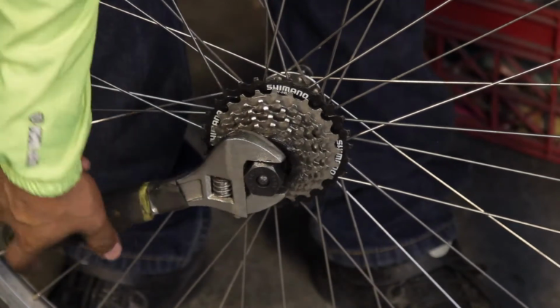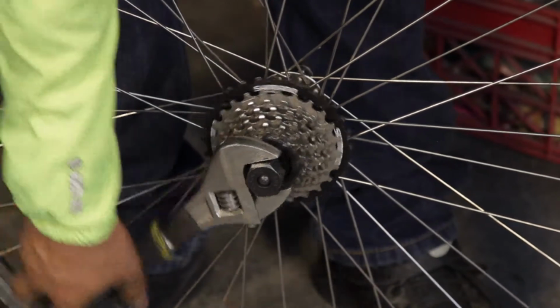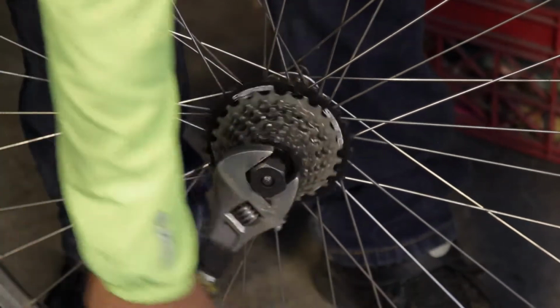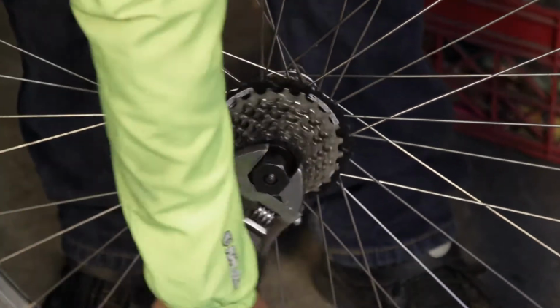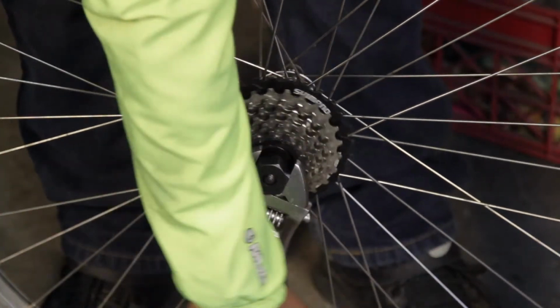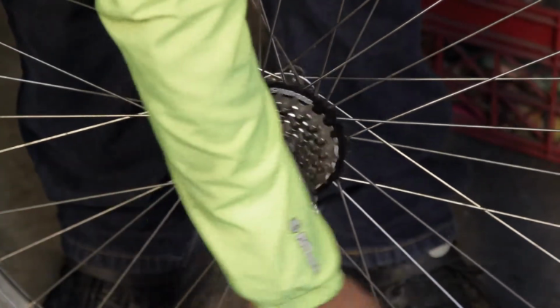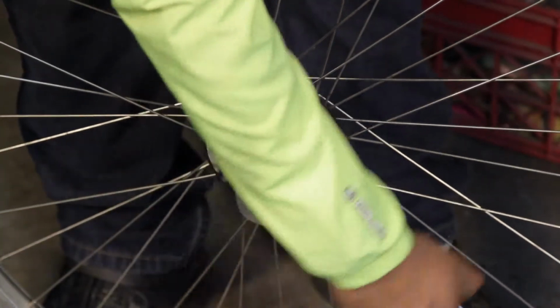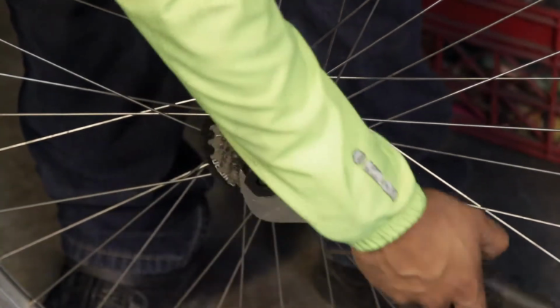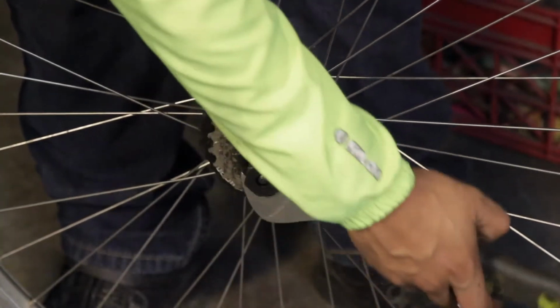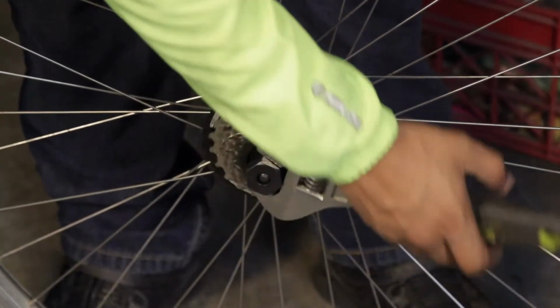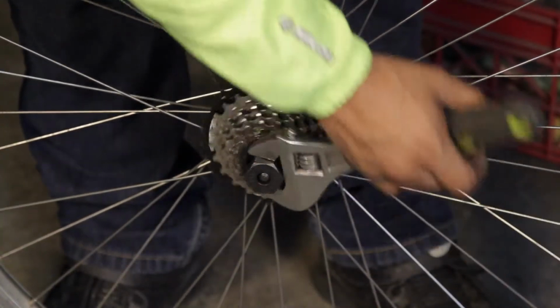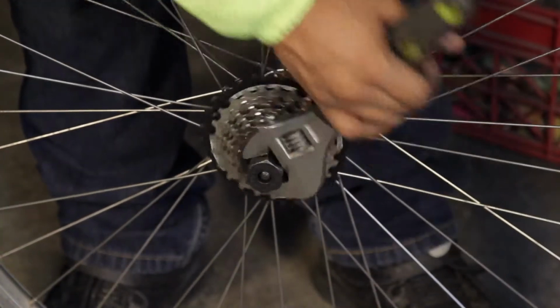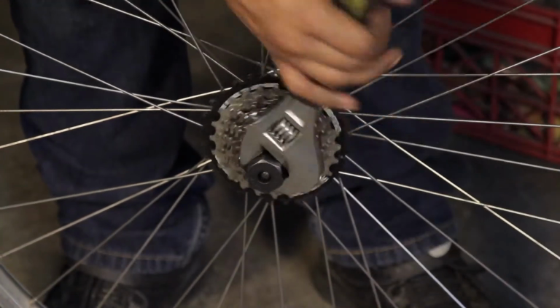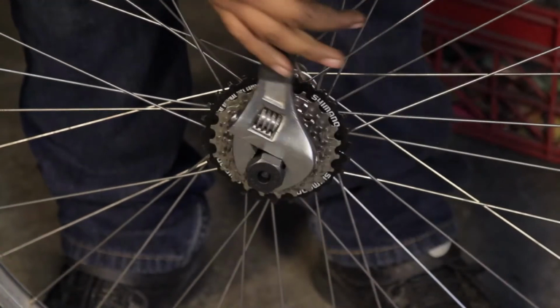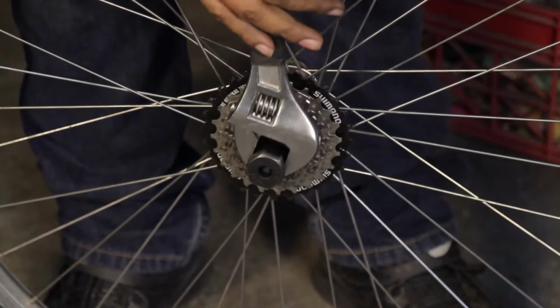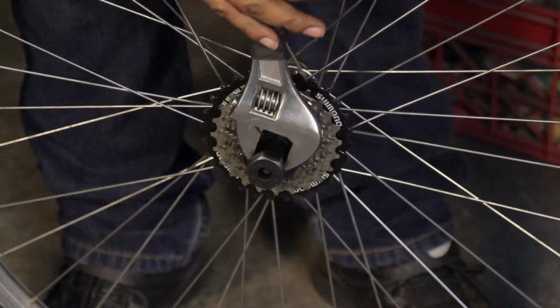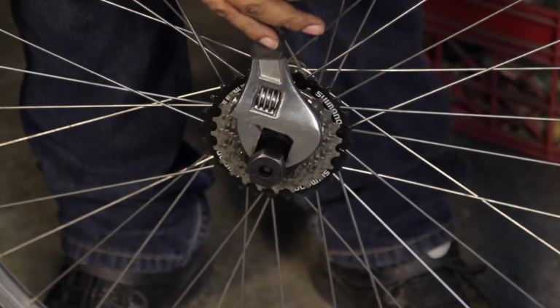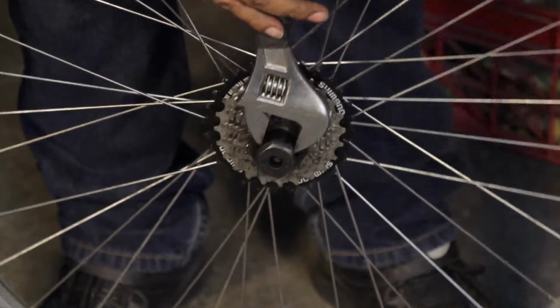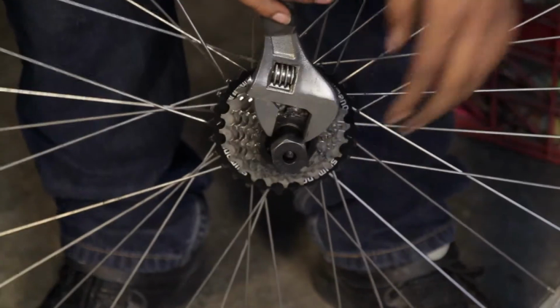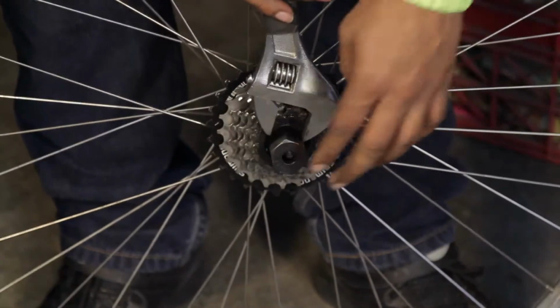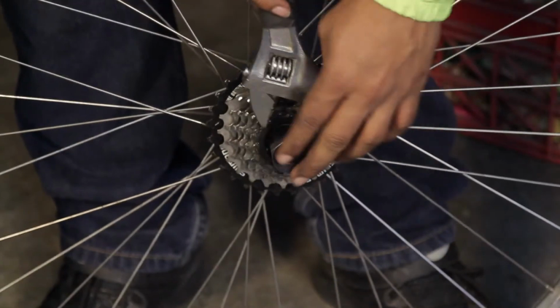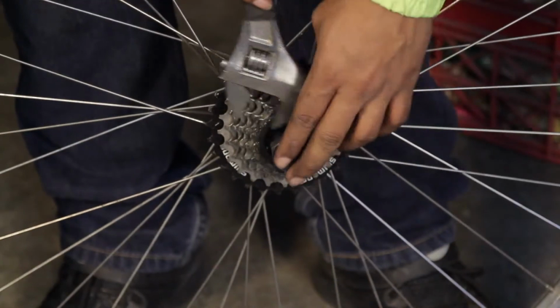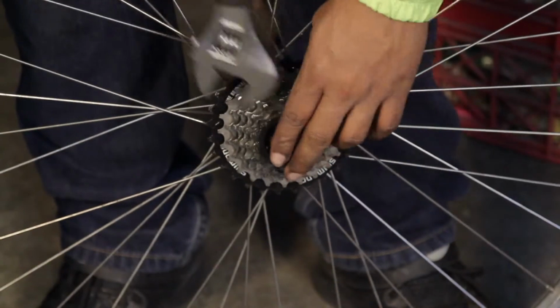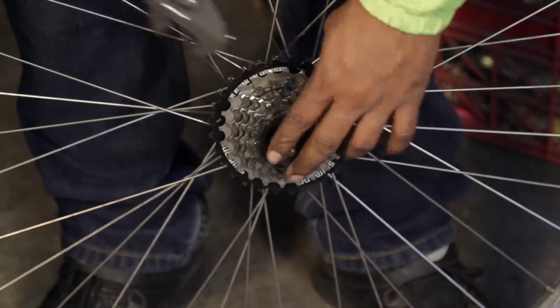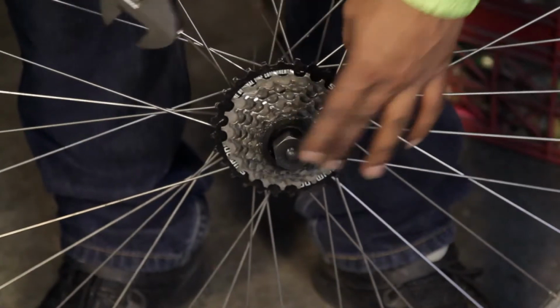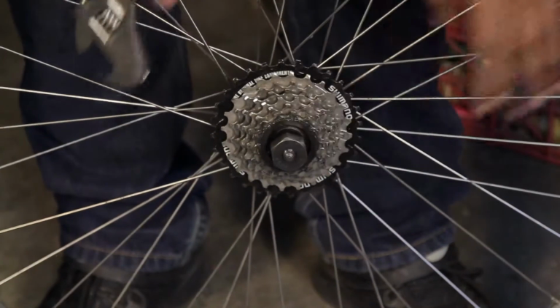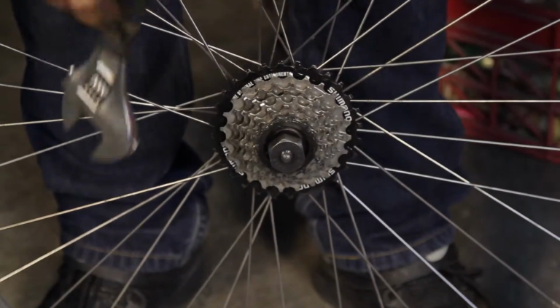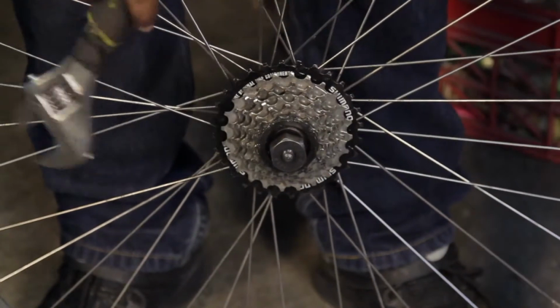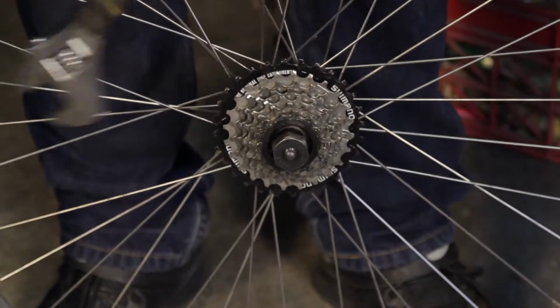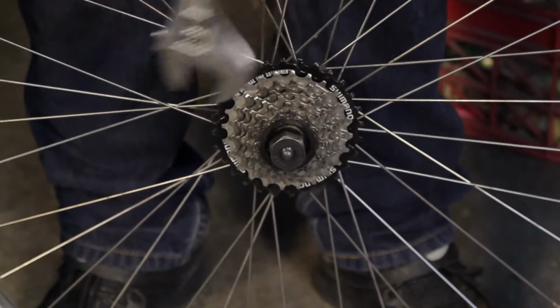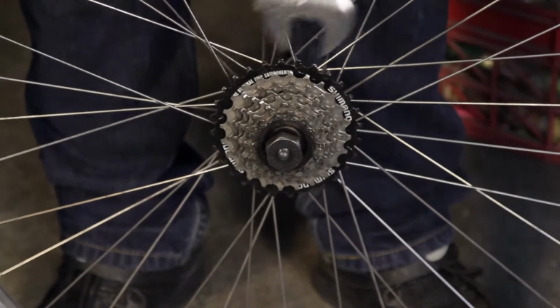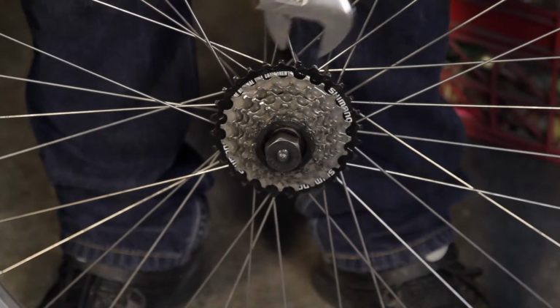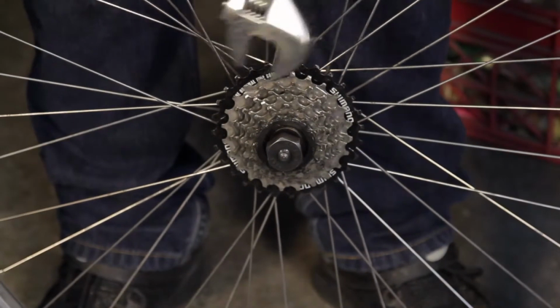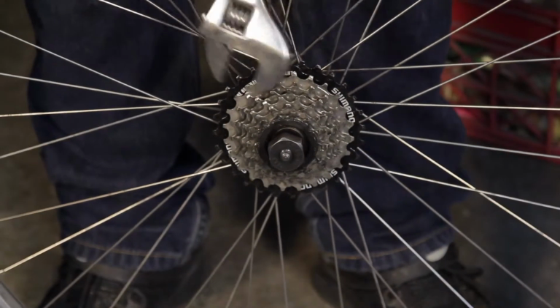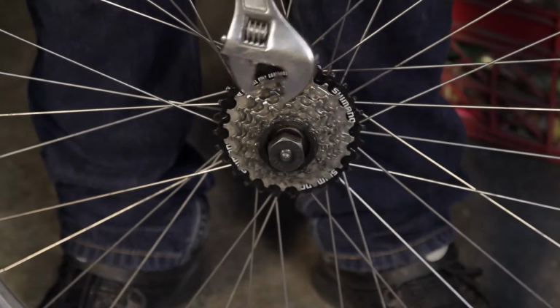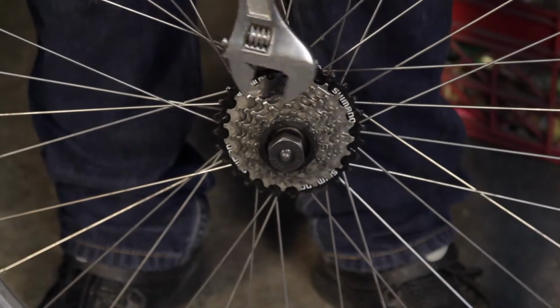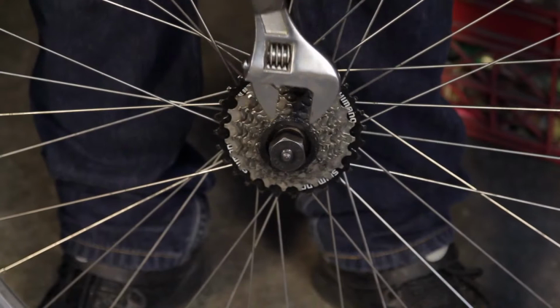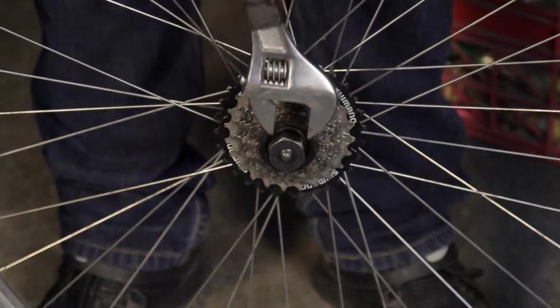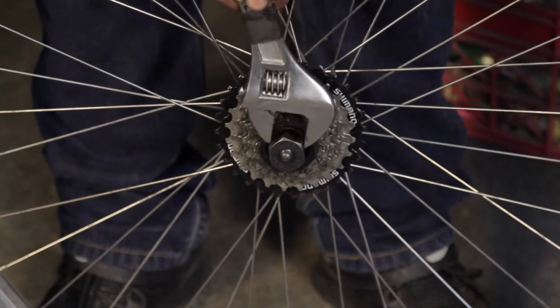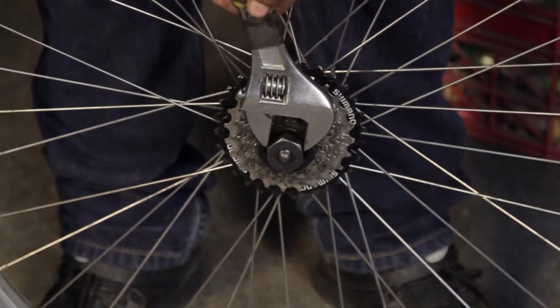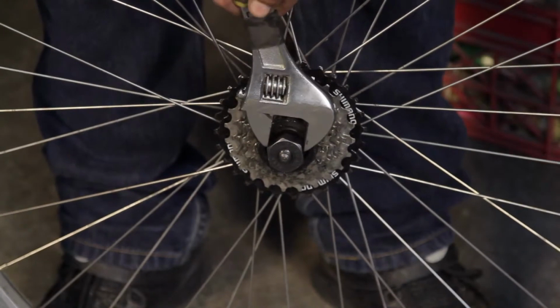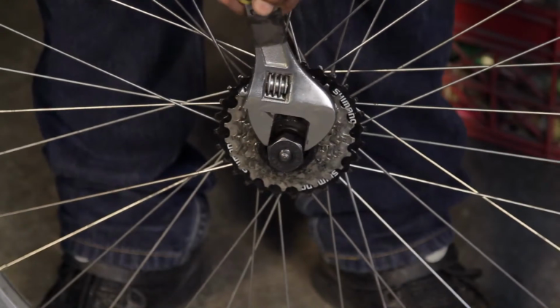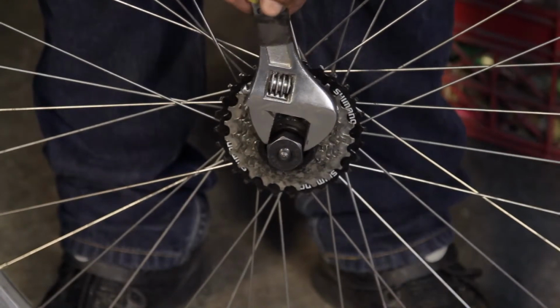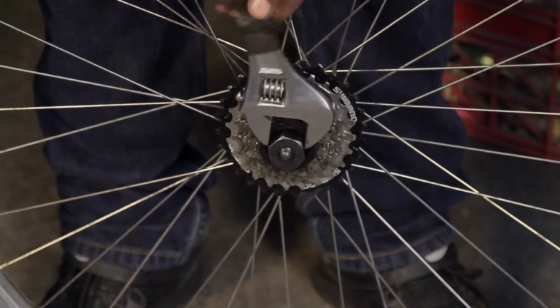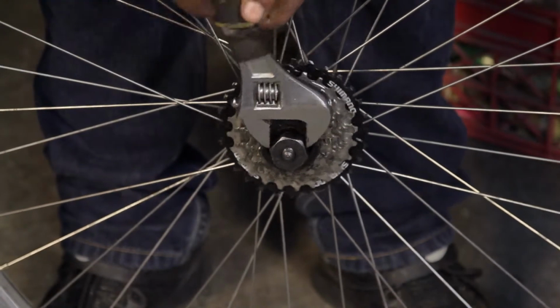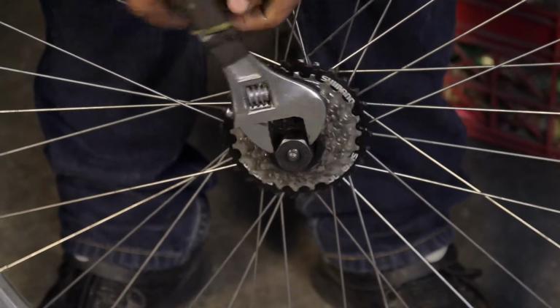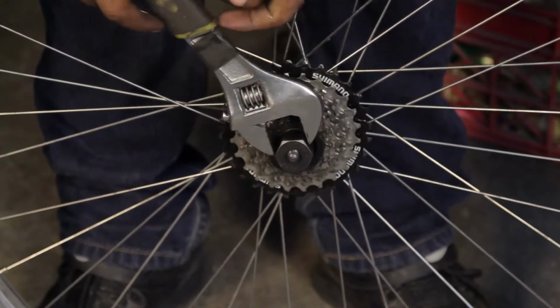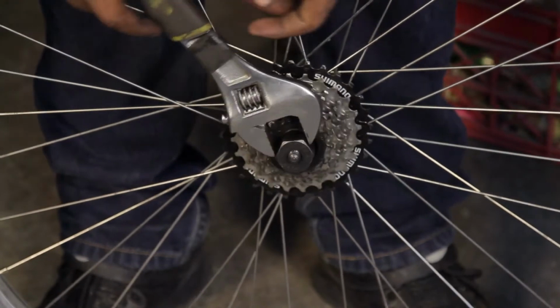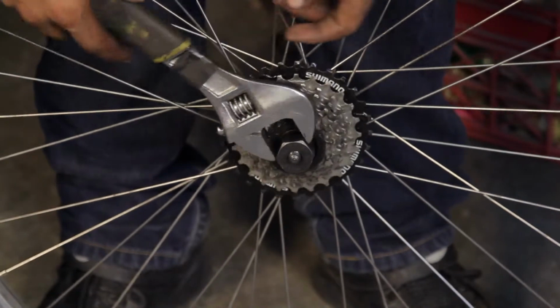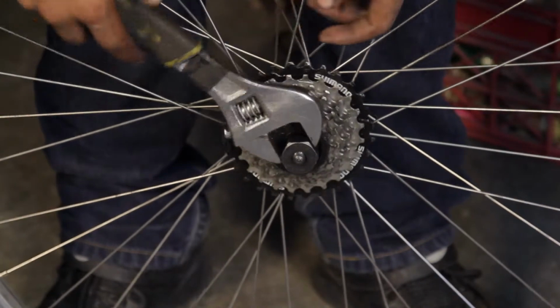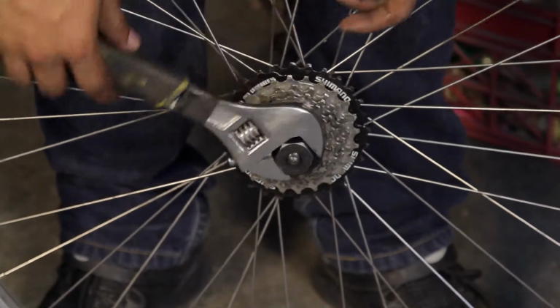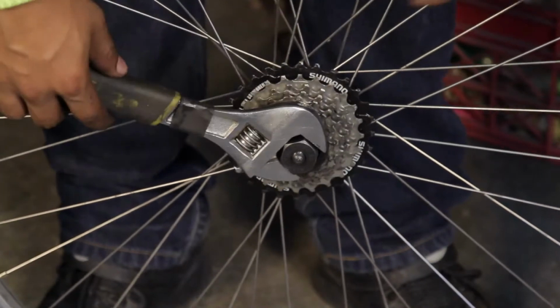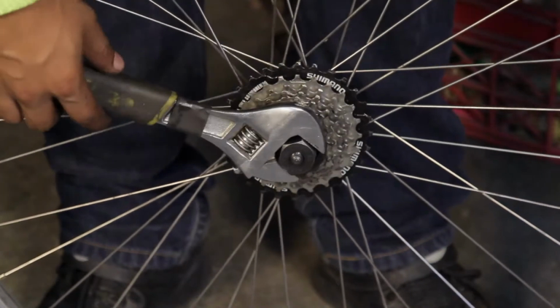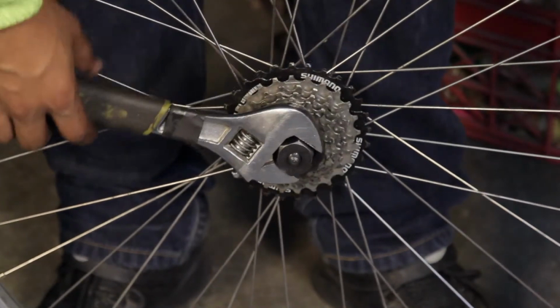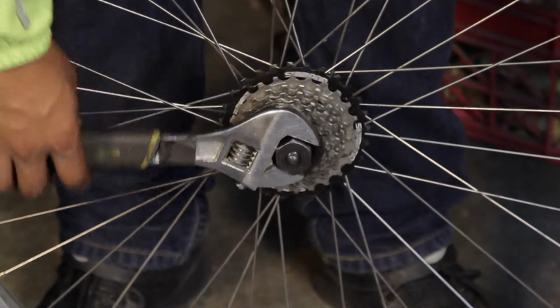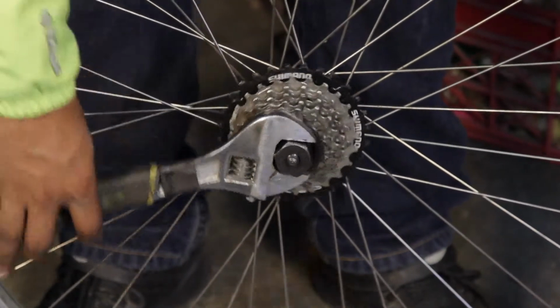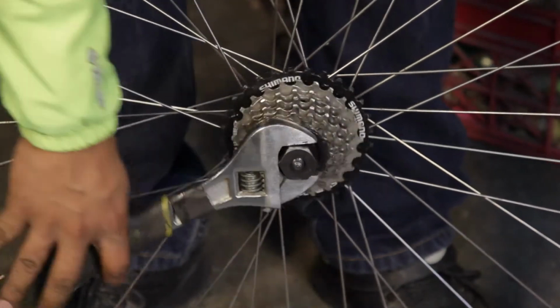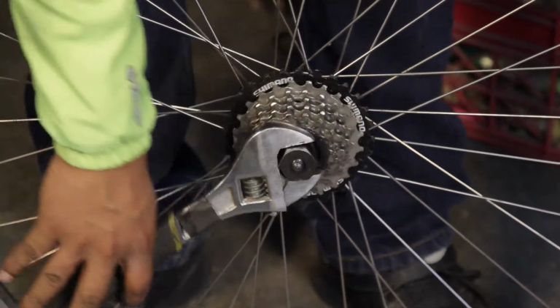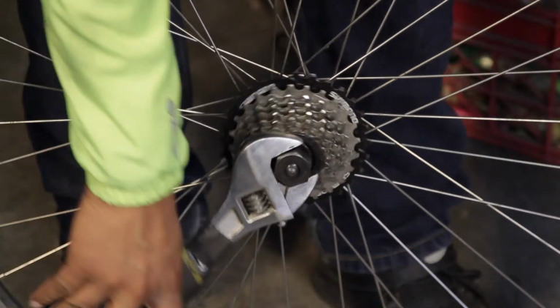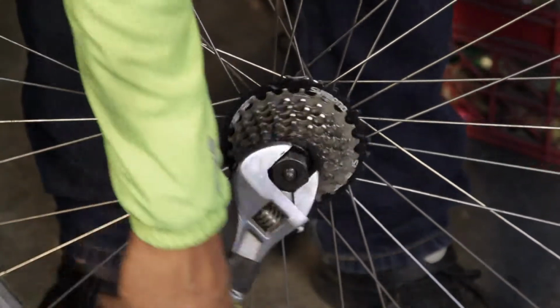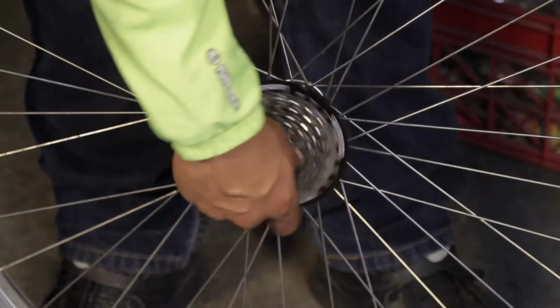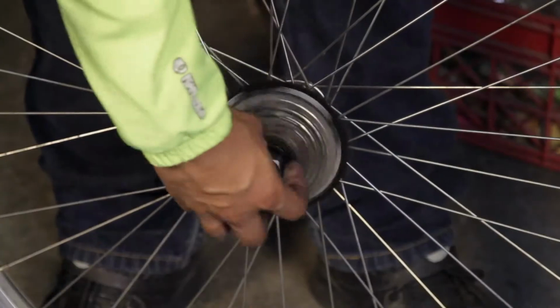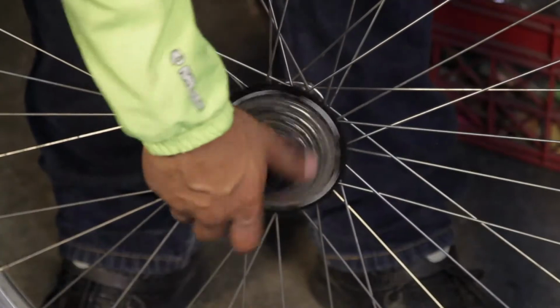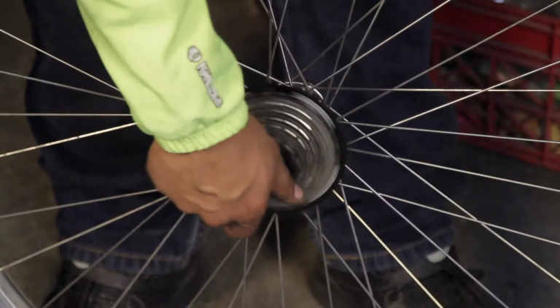It may take a lot of force to loosen. If you have access to a bench vise, it may be an easier option to use that instead of a wrench.